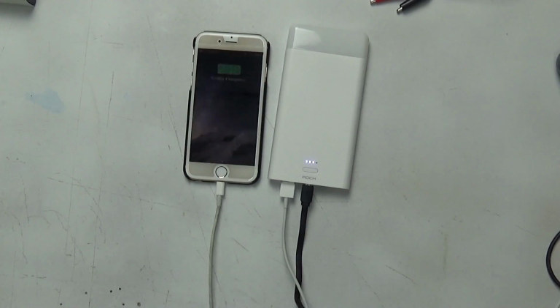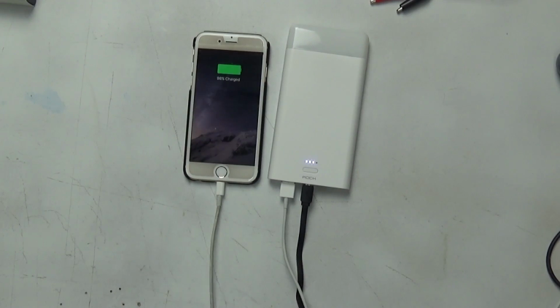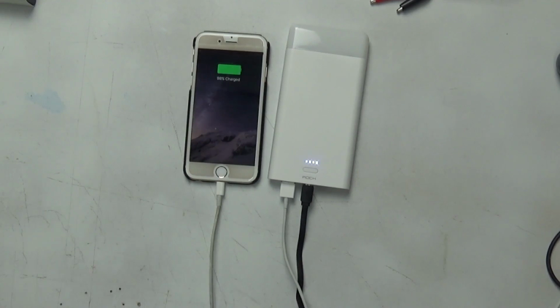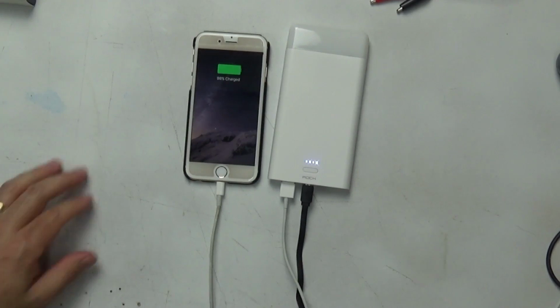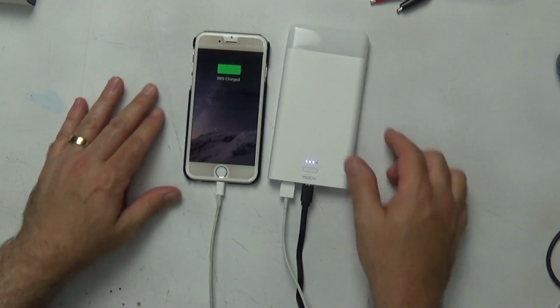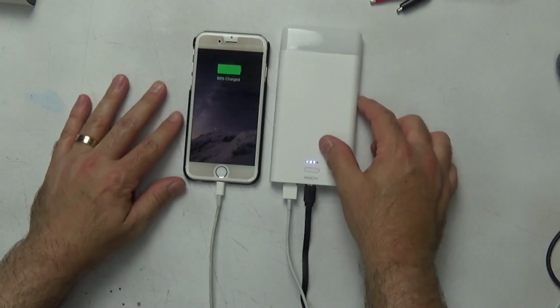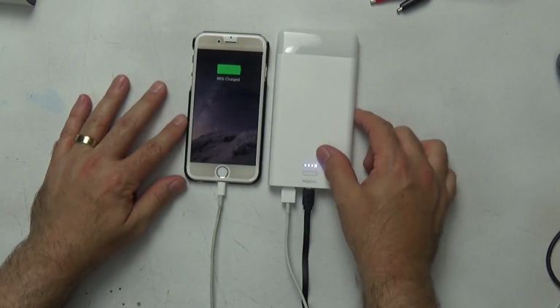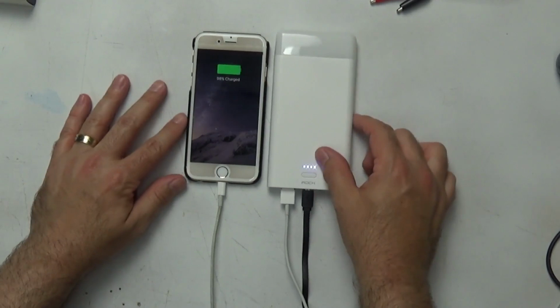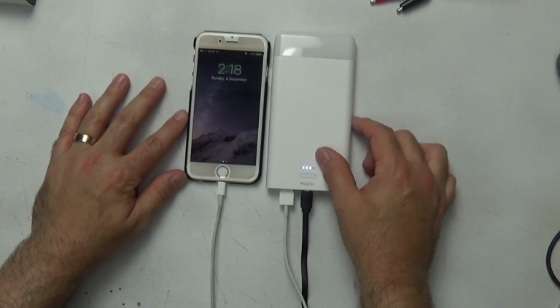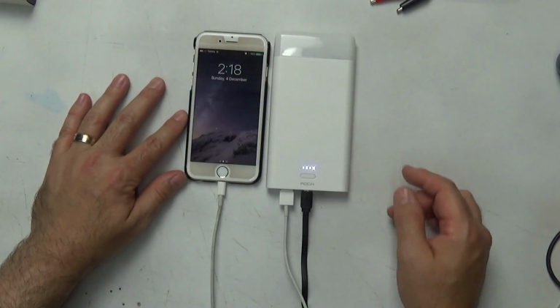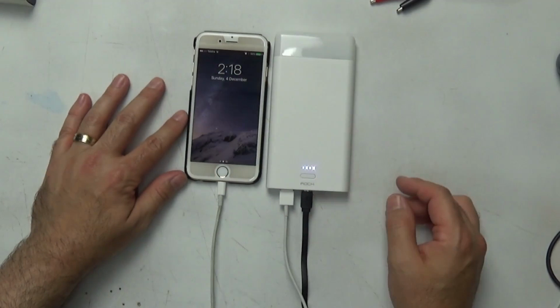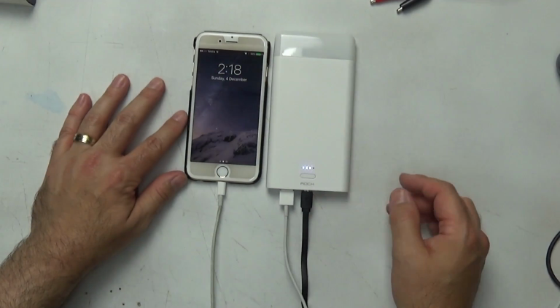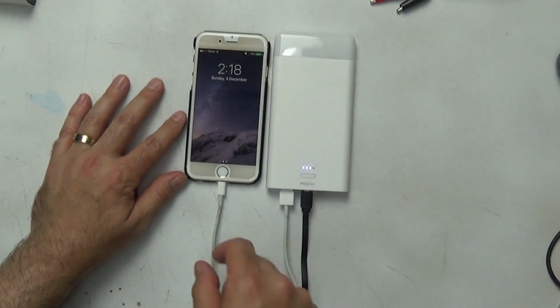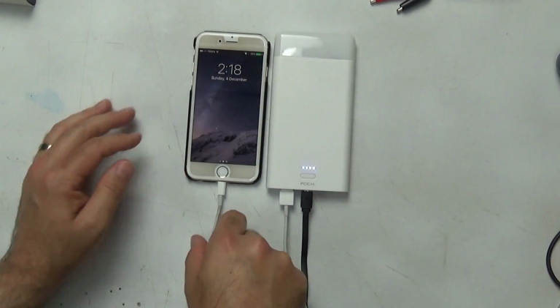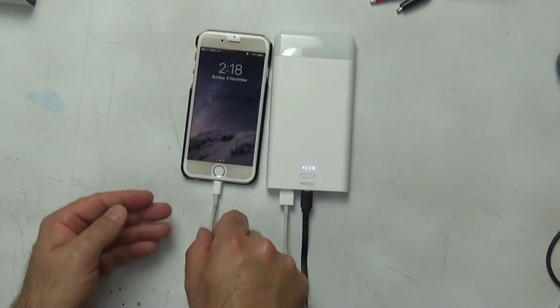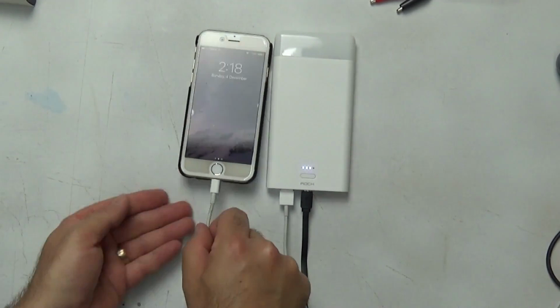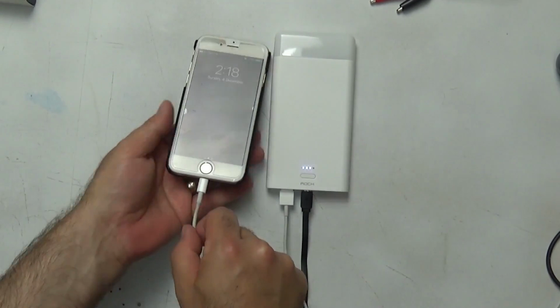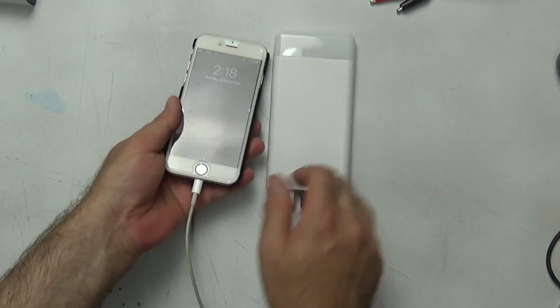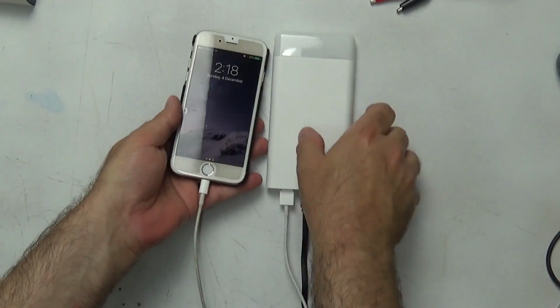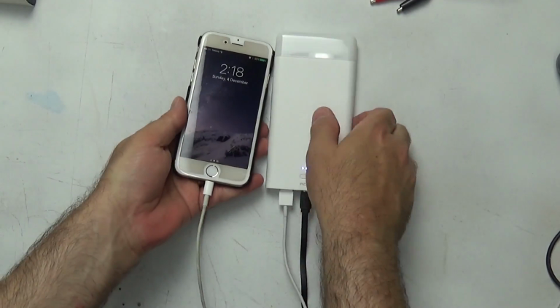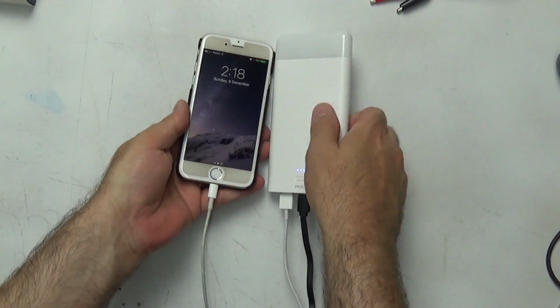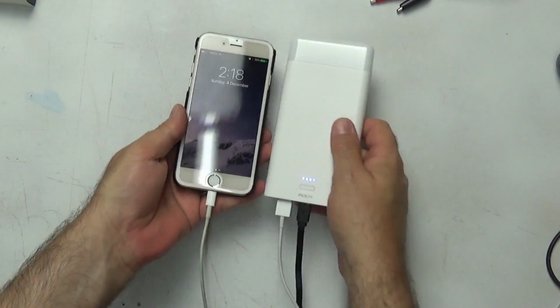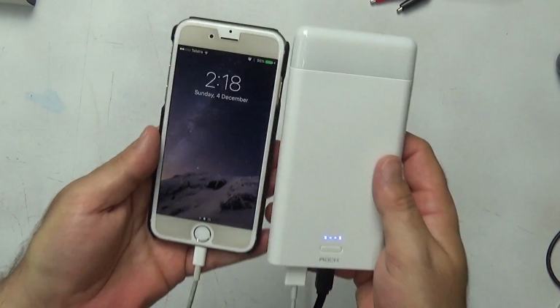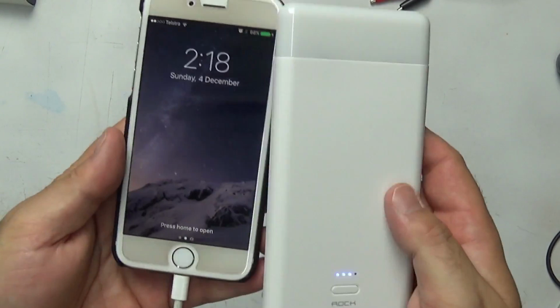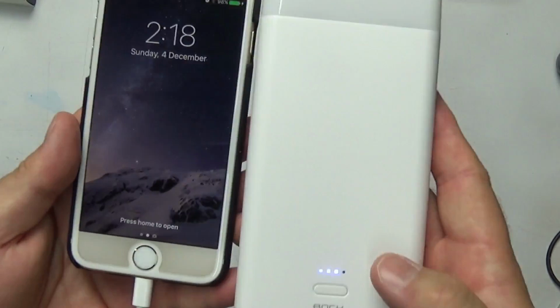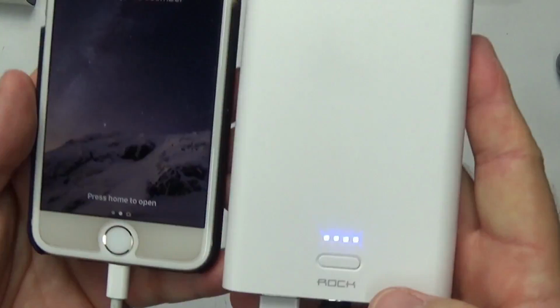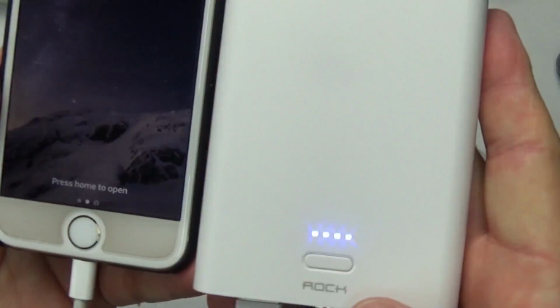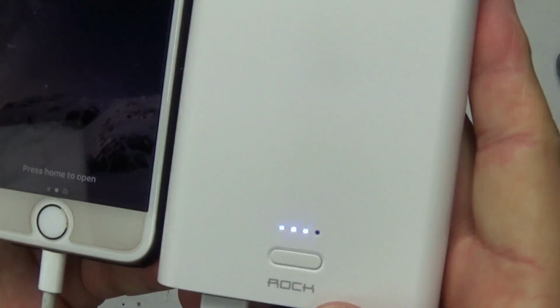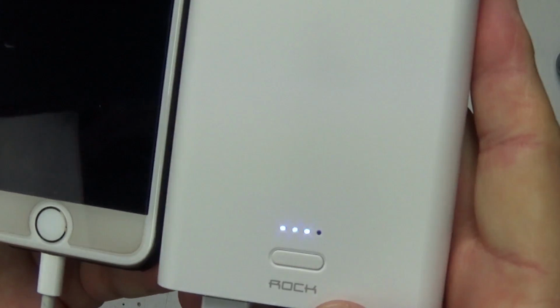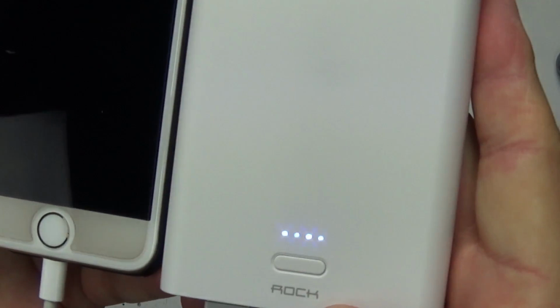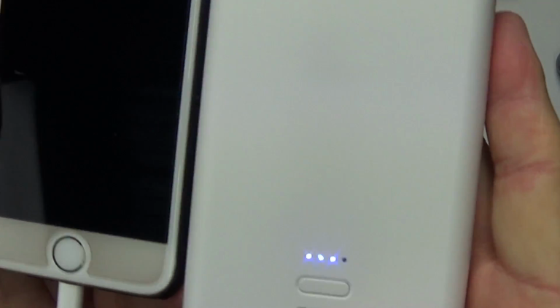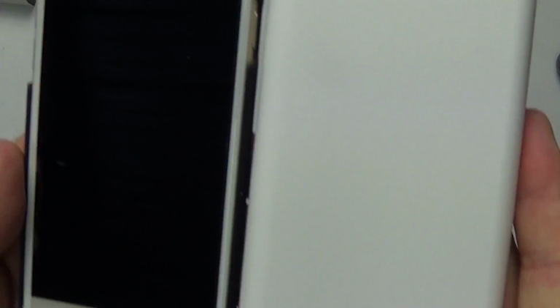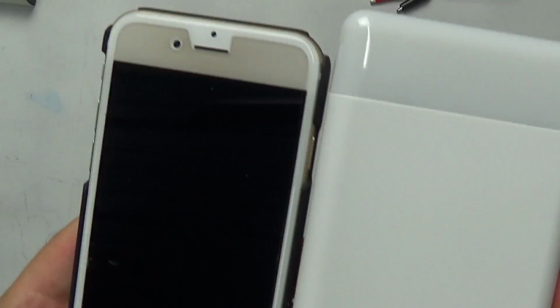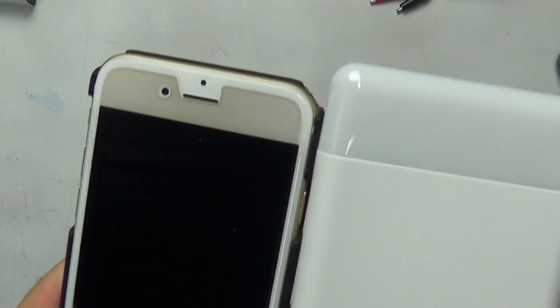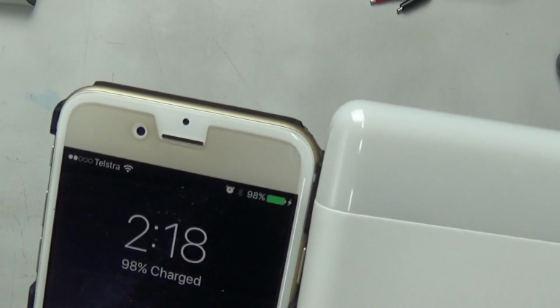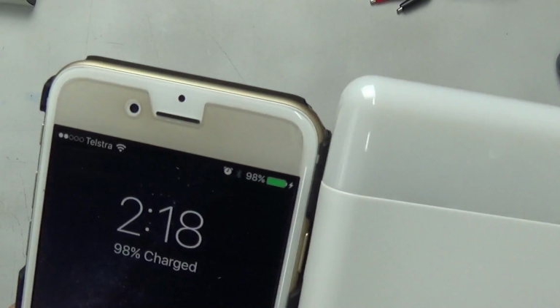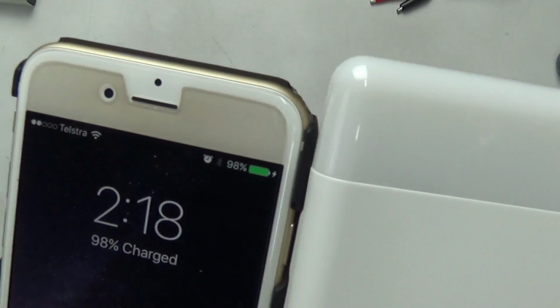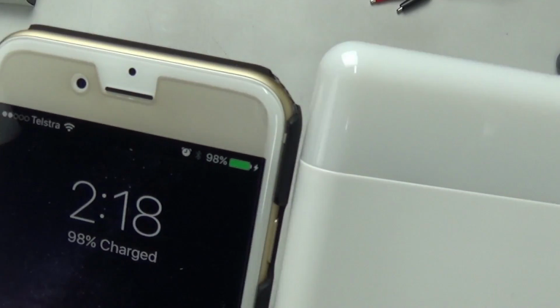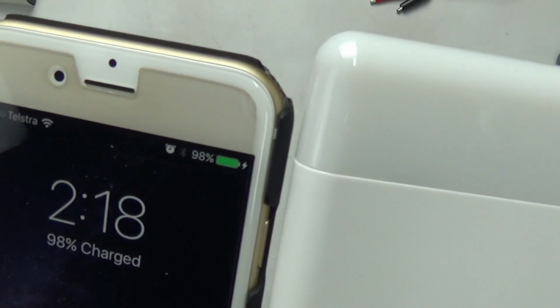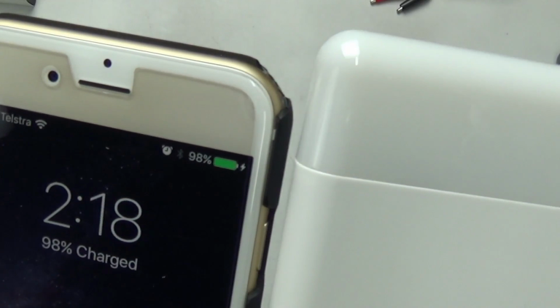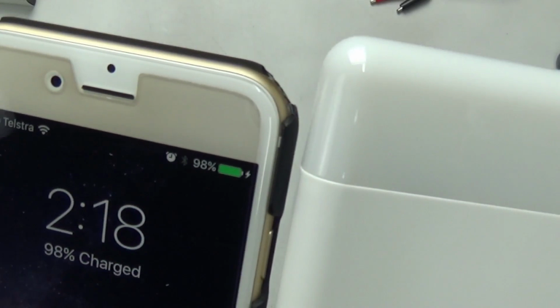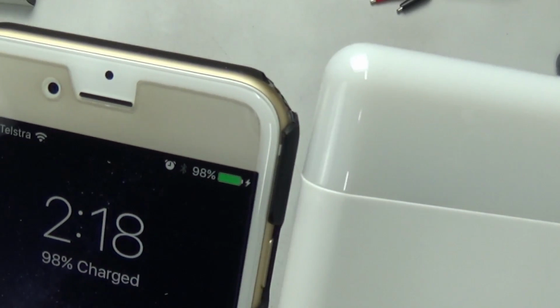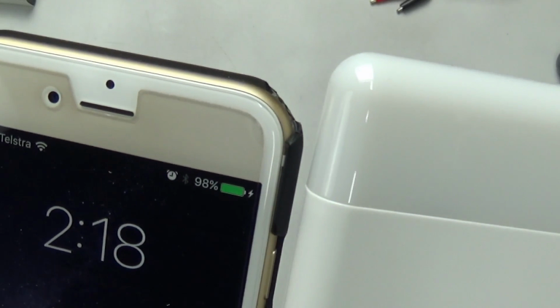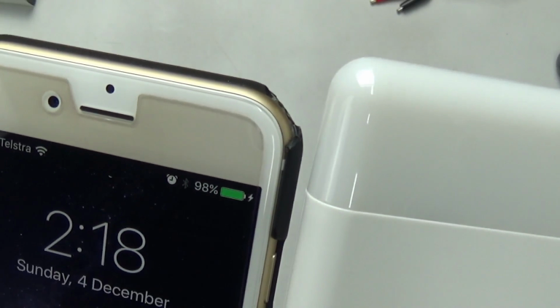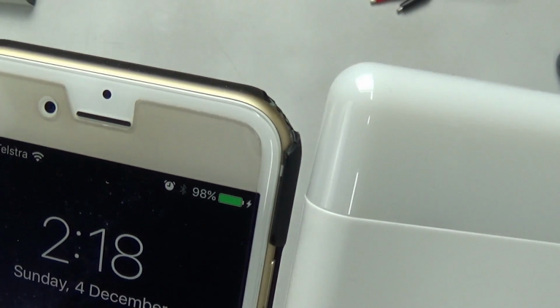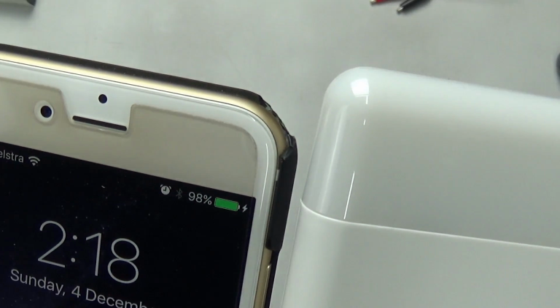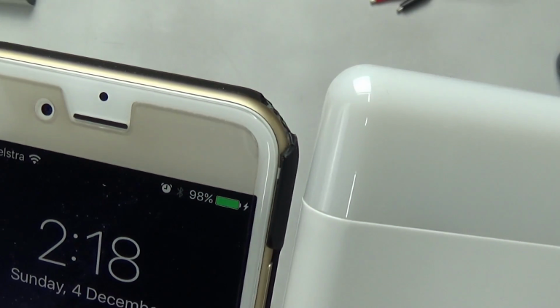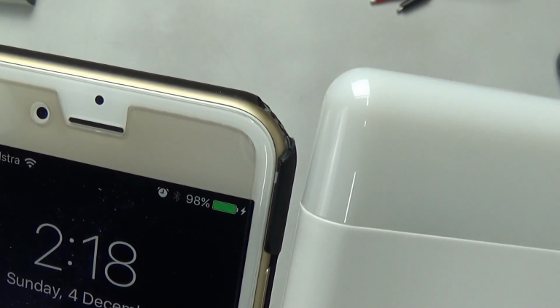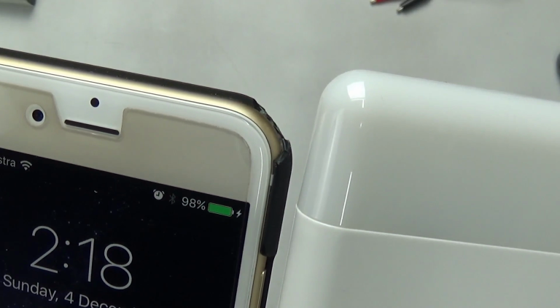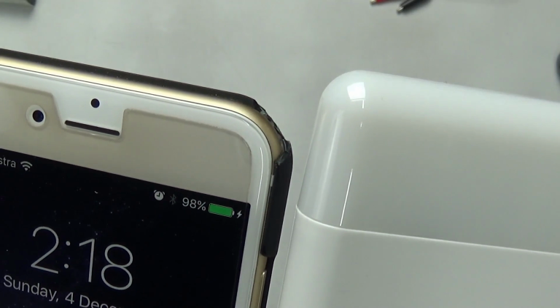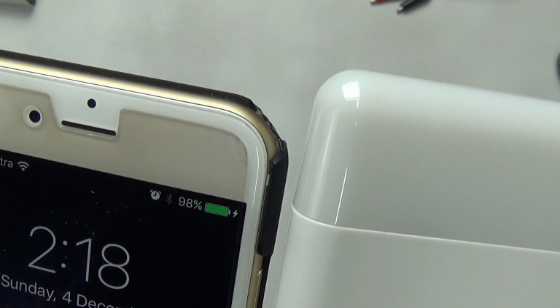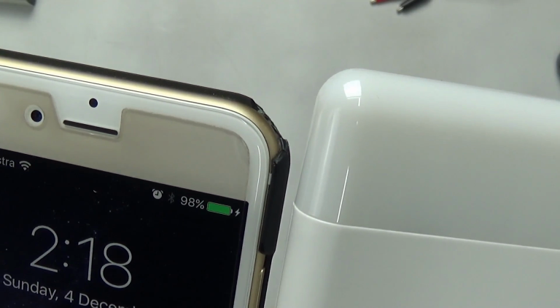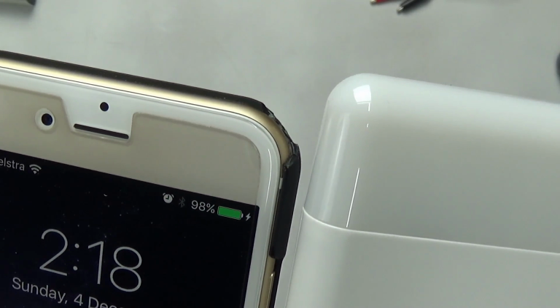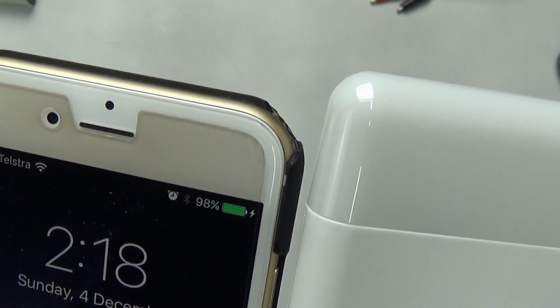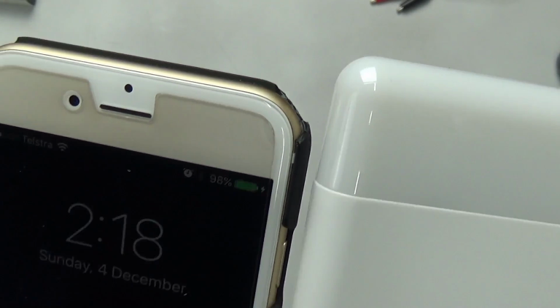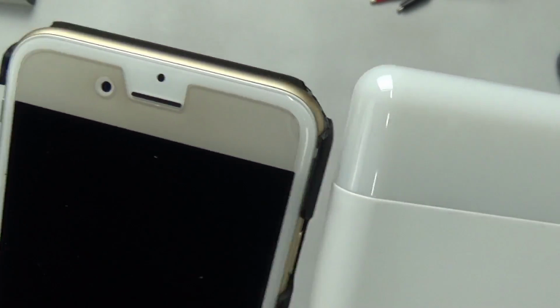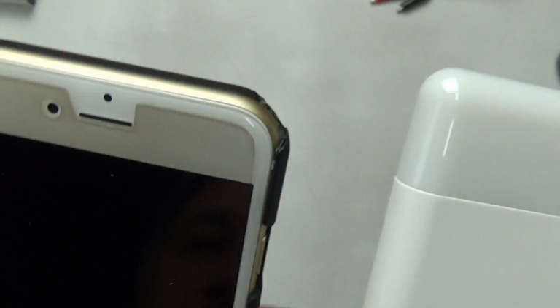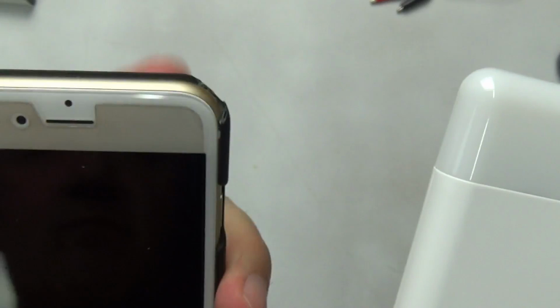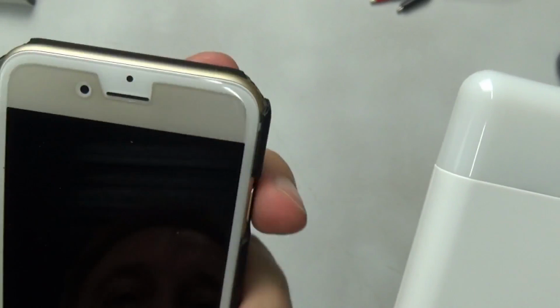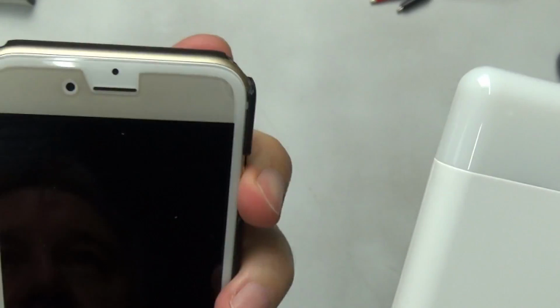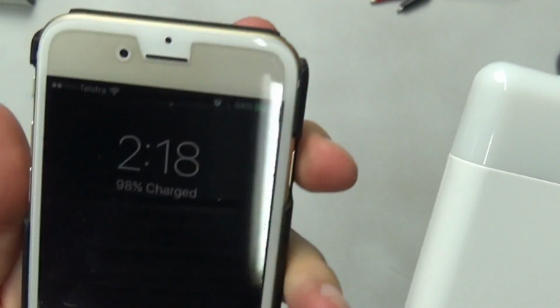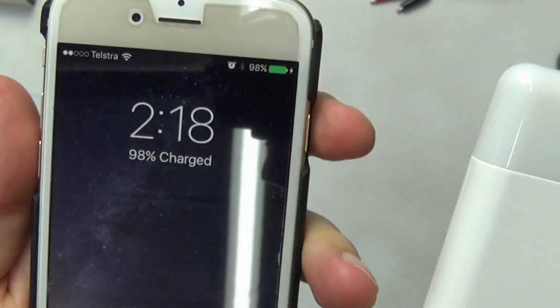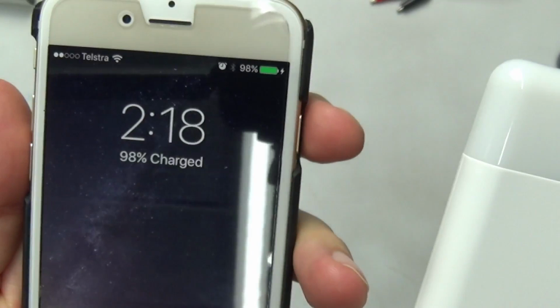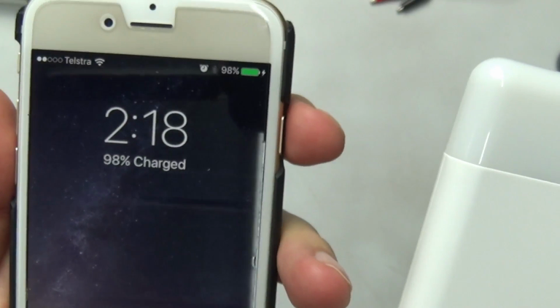So as far as the claims go, this power bank delivers, although I would have been happier if the output voltage was closer to 5V.